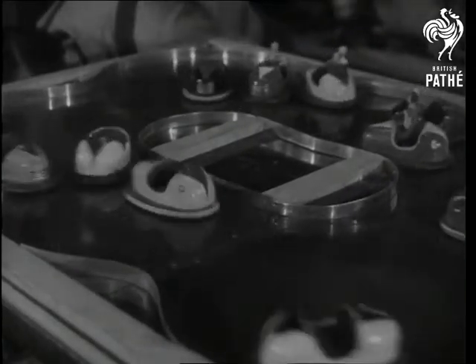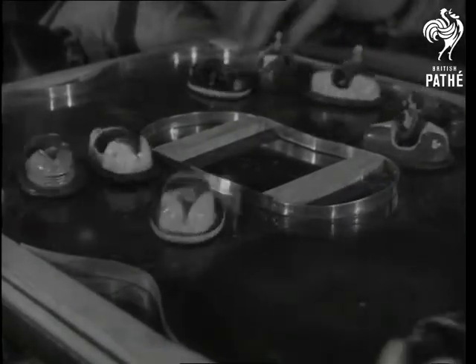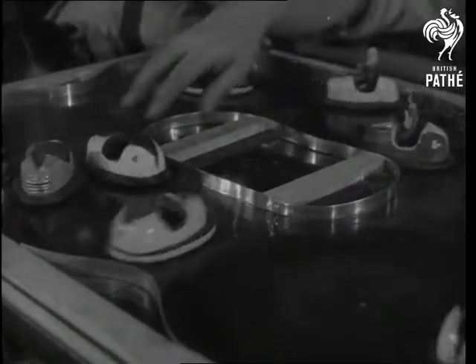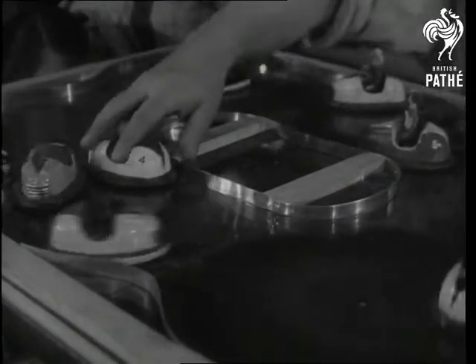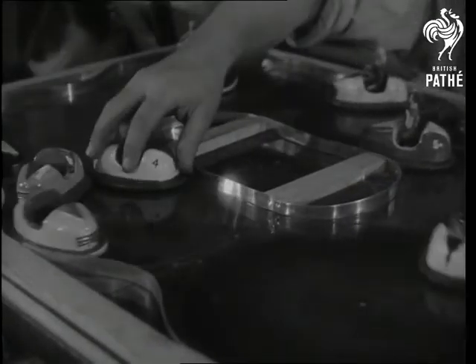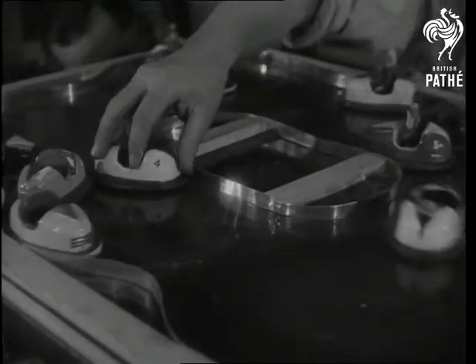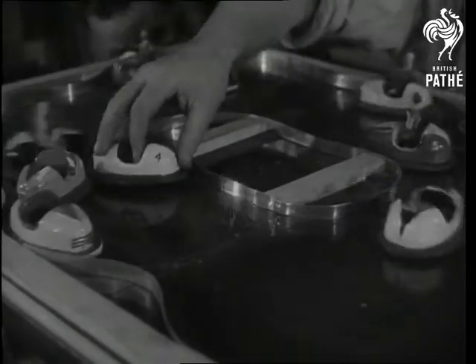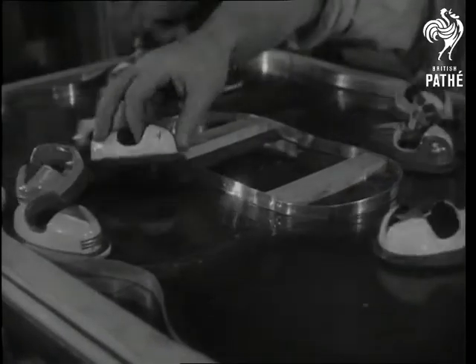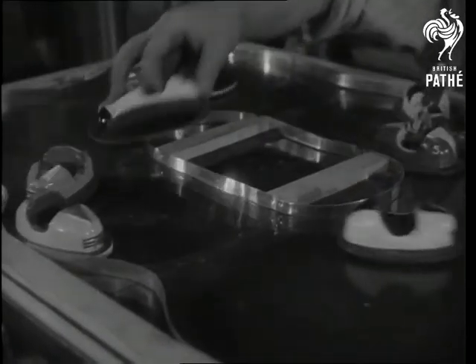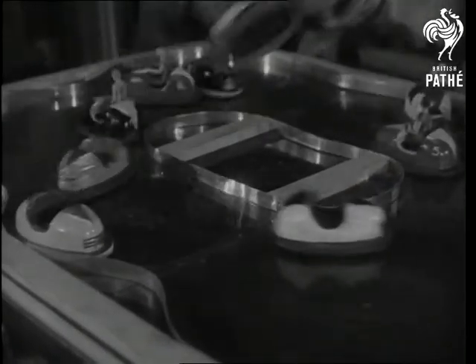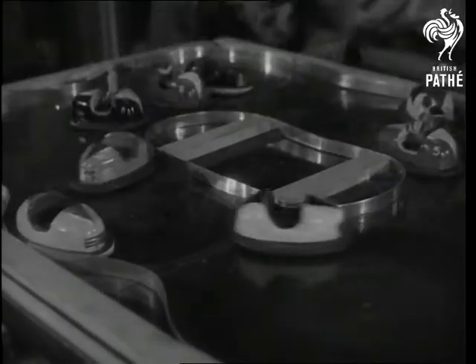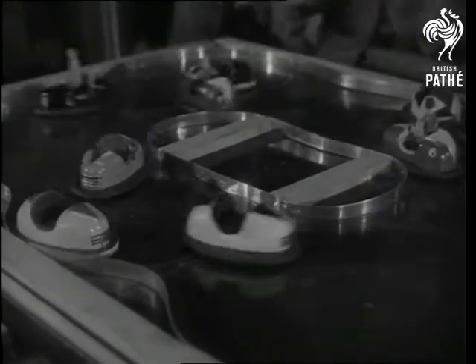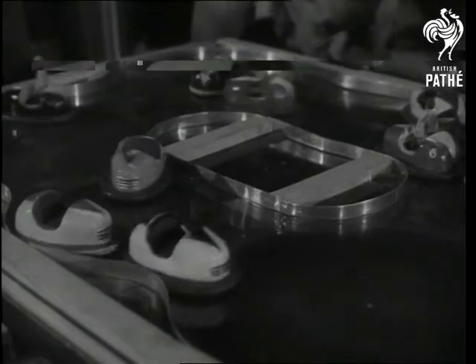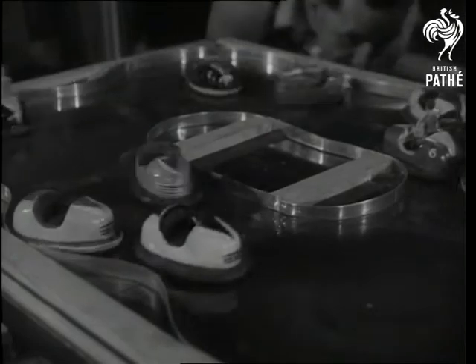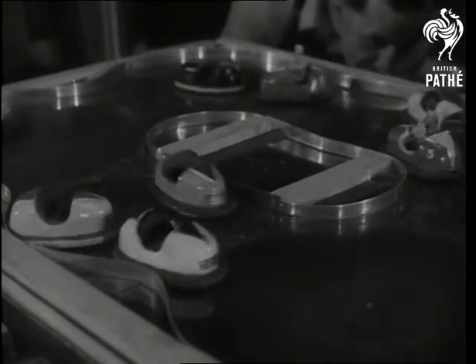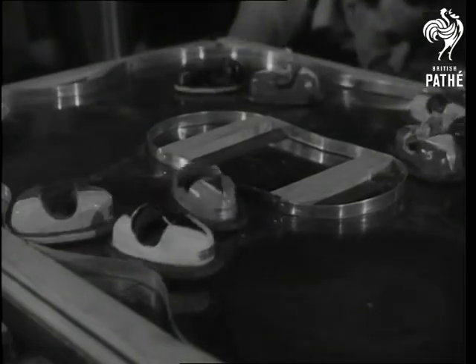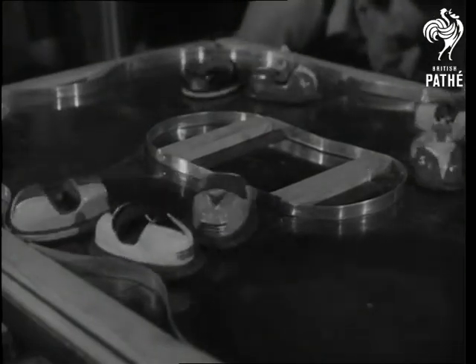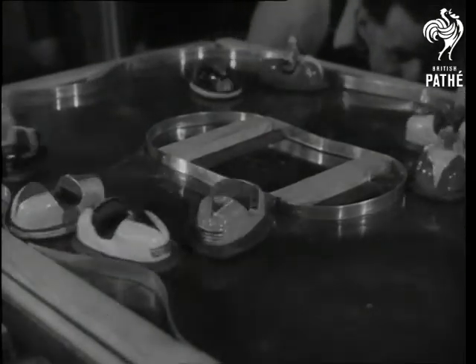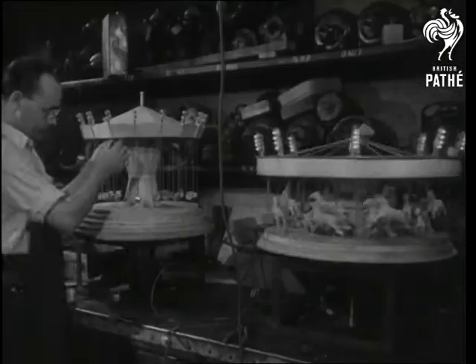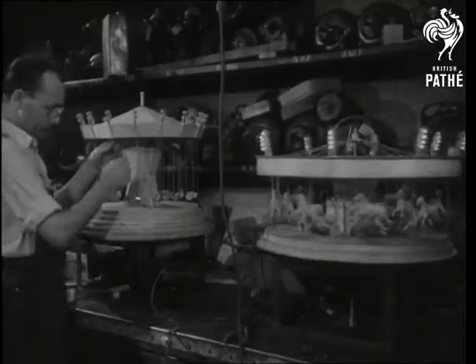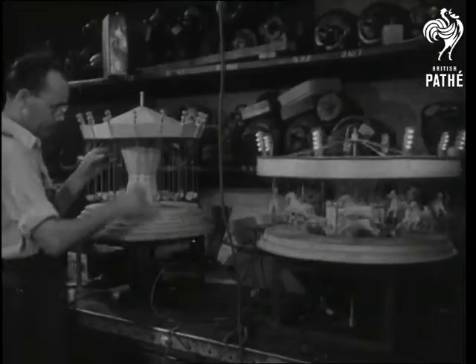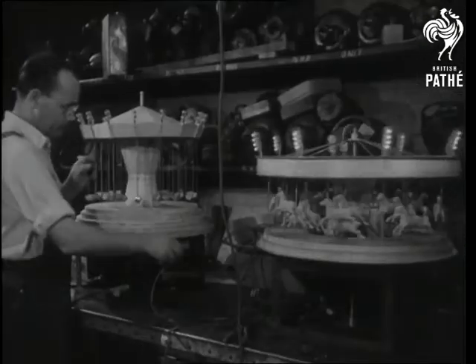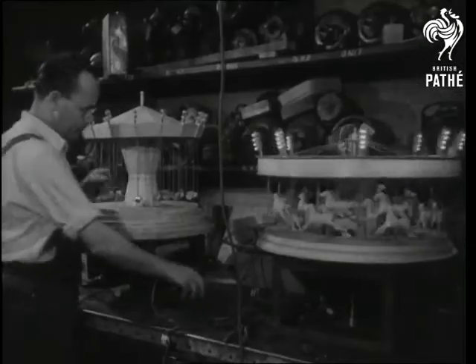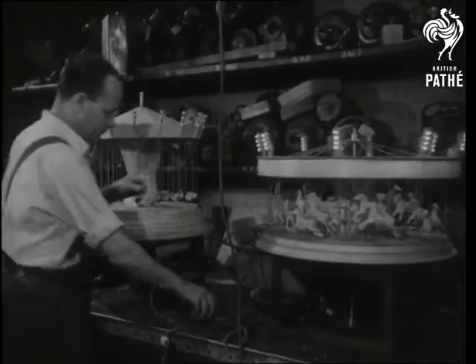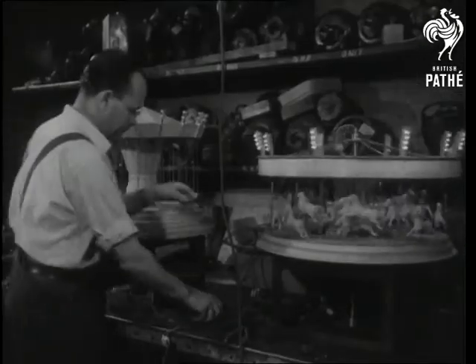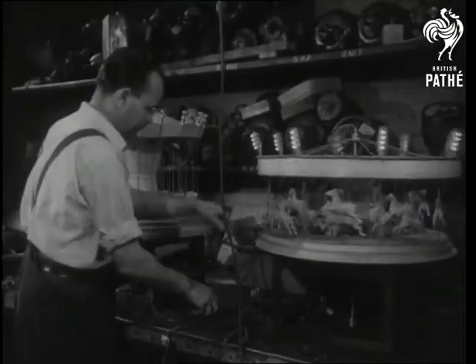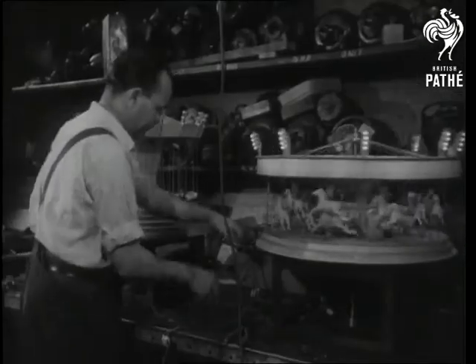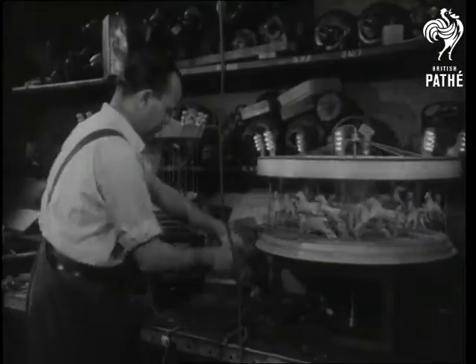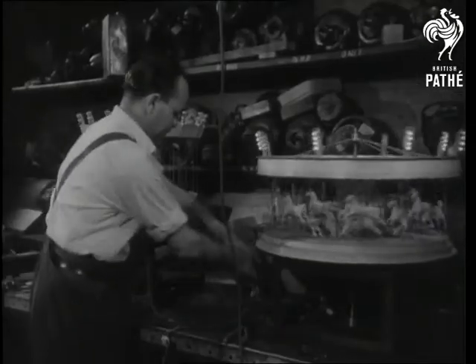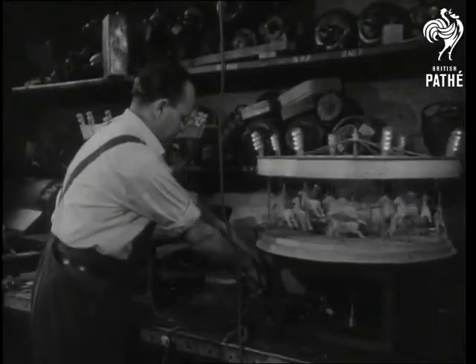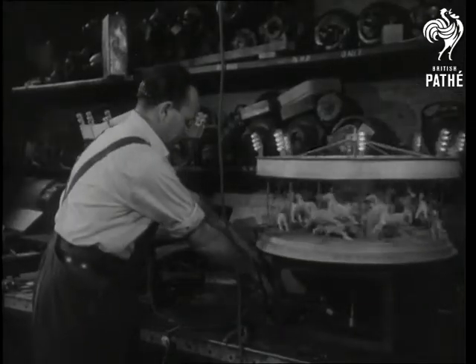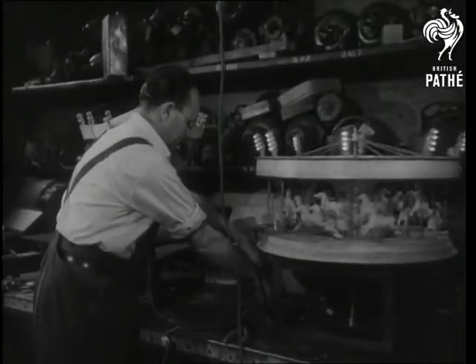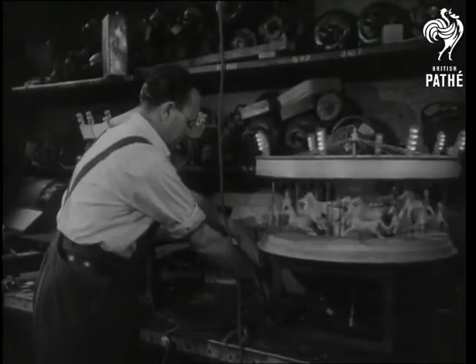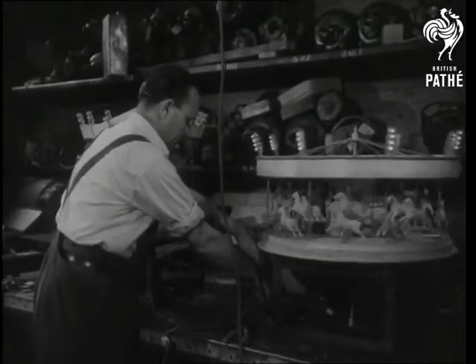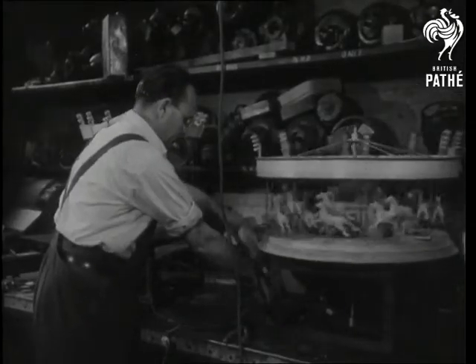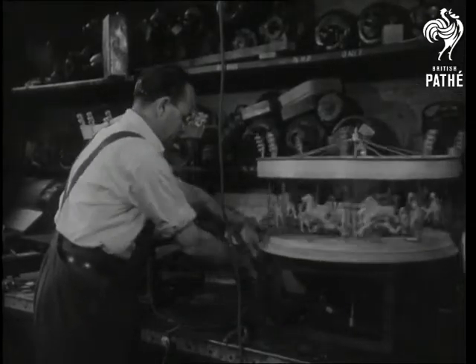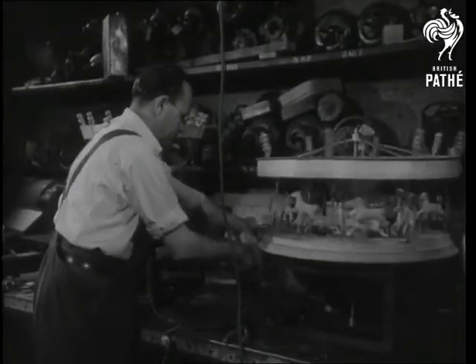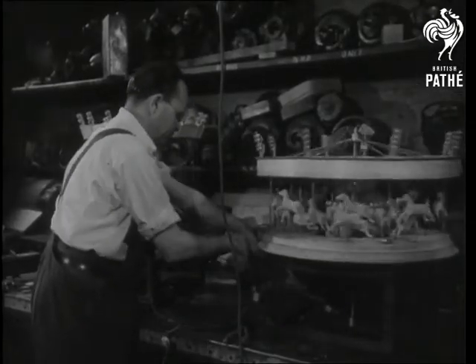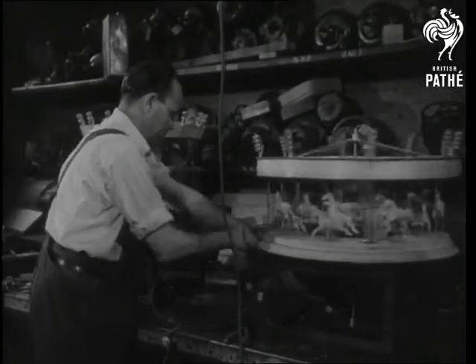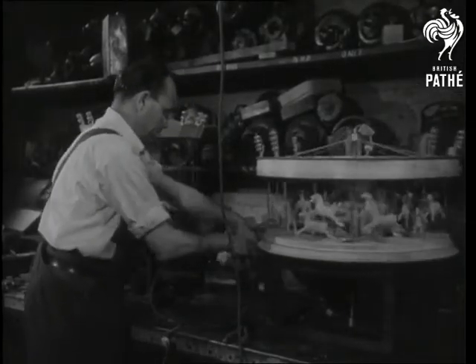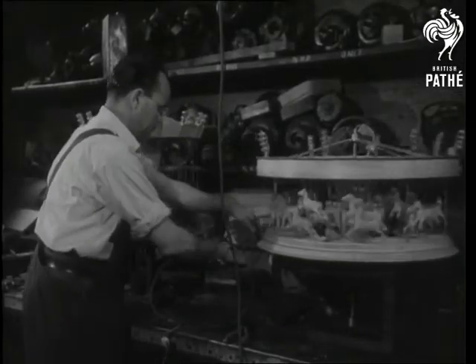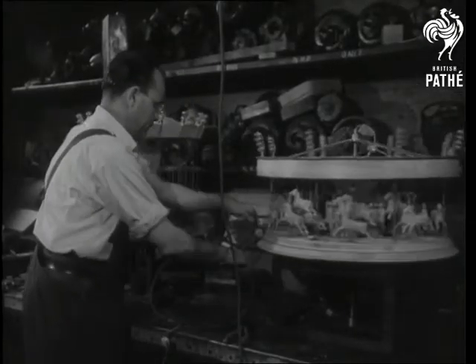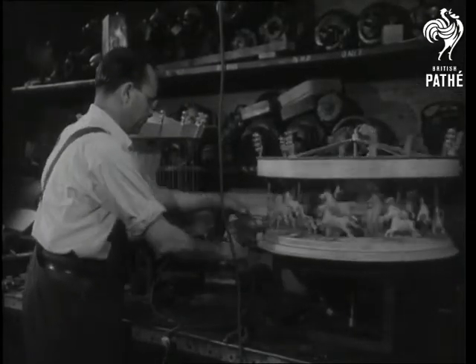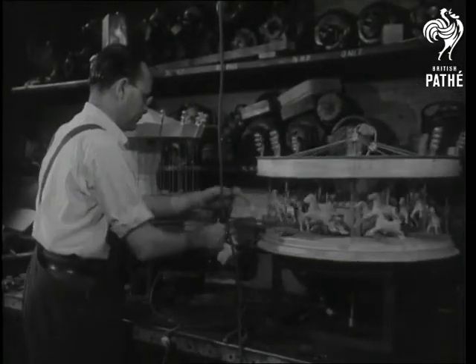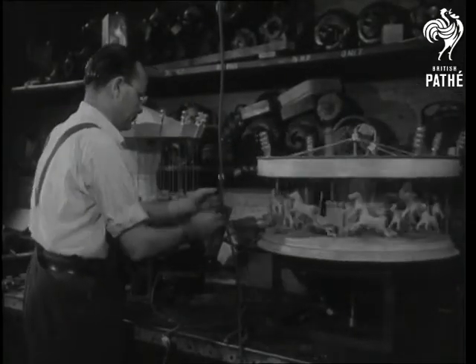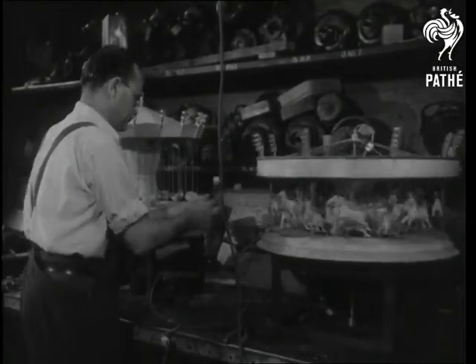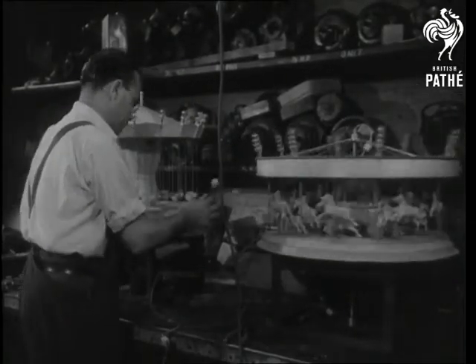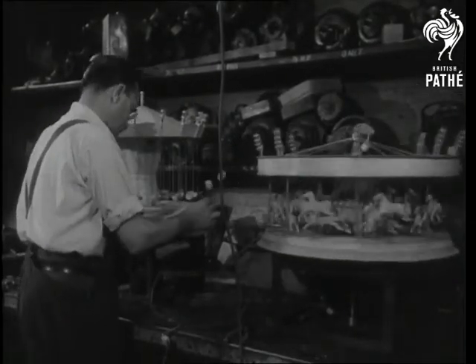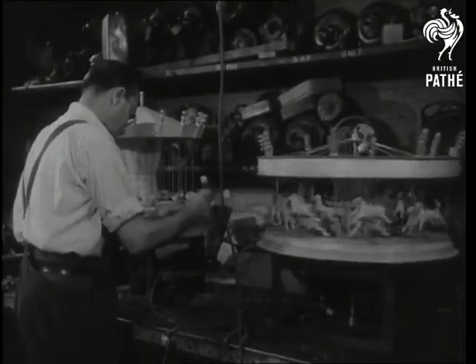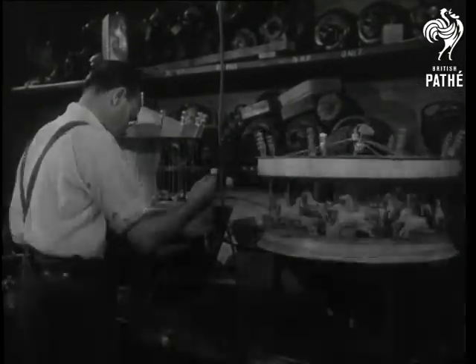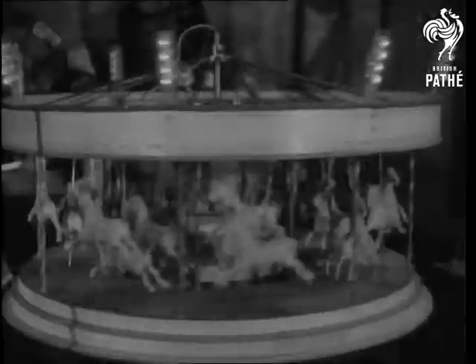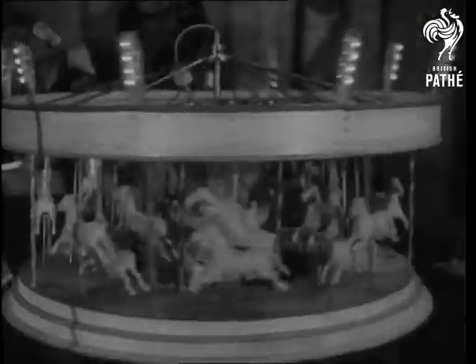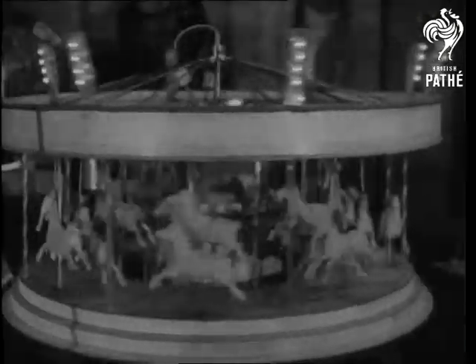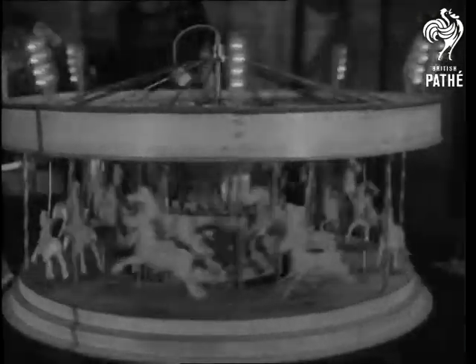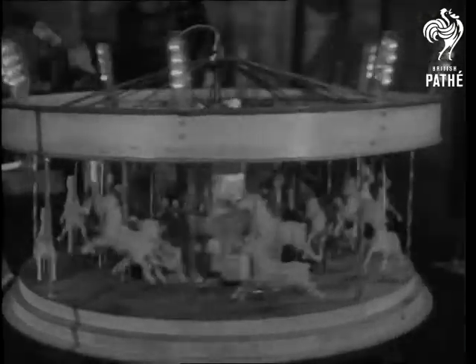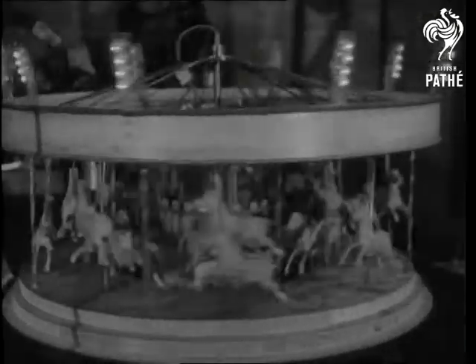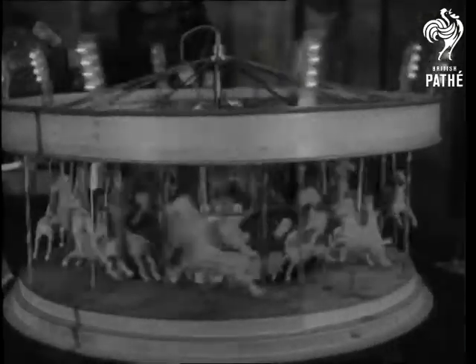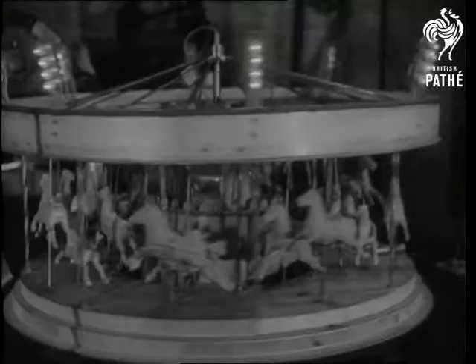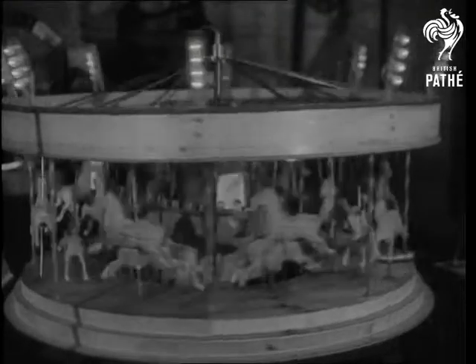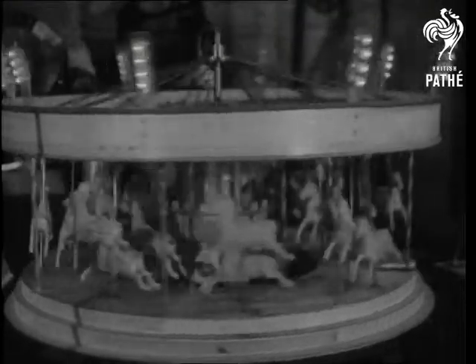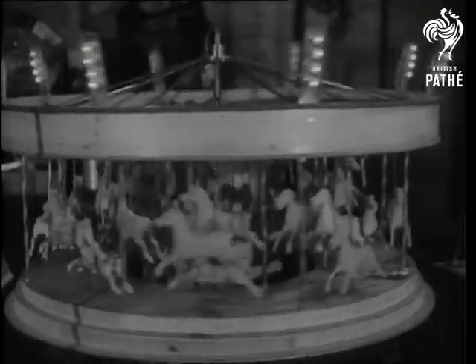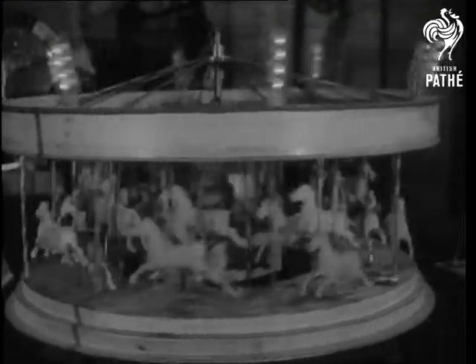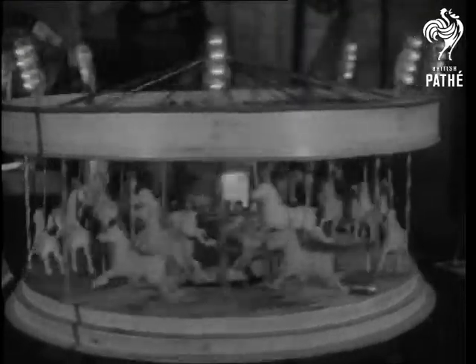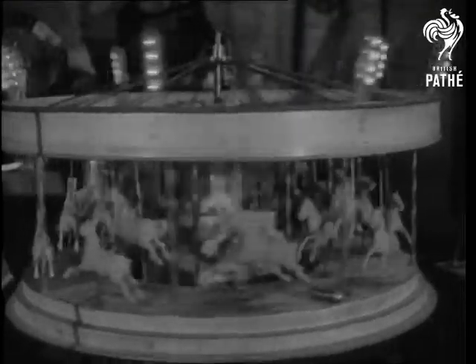Now over to the roundabouts. Like the full-sized affairs, it's electrically driven. But to Frank who built it, there's nothing like the old steam traction.